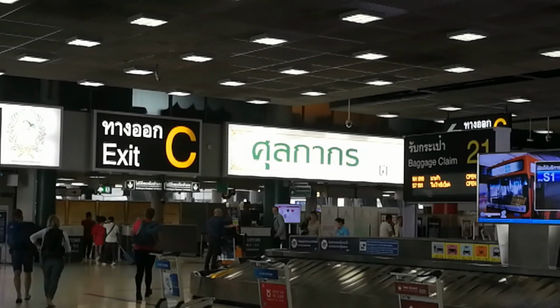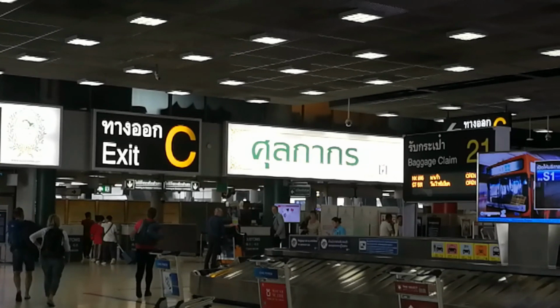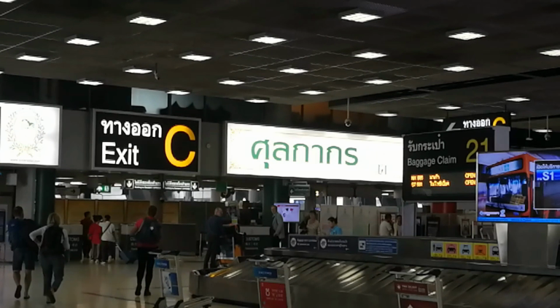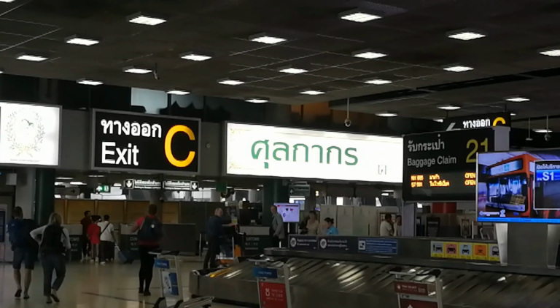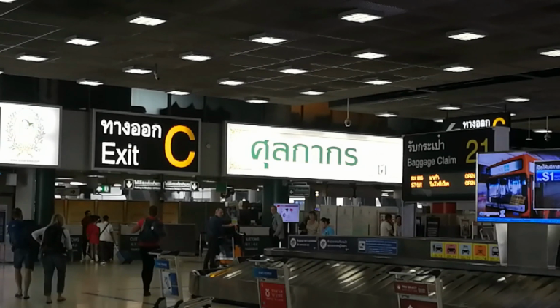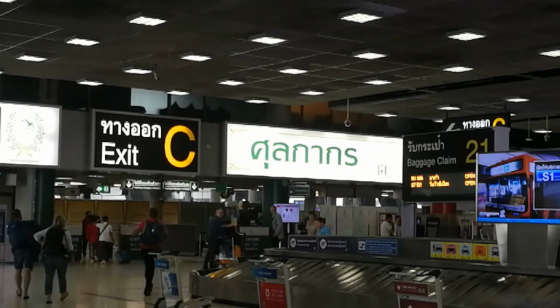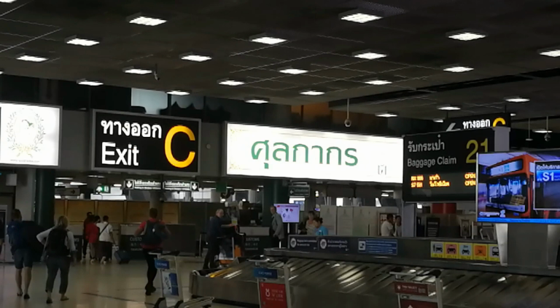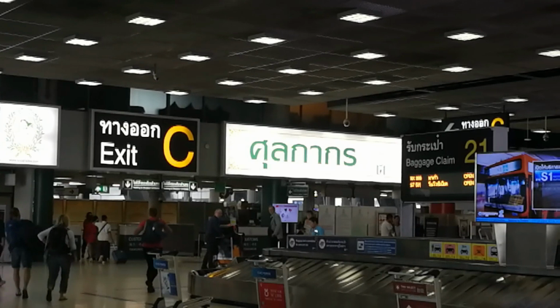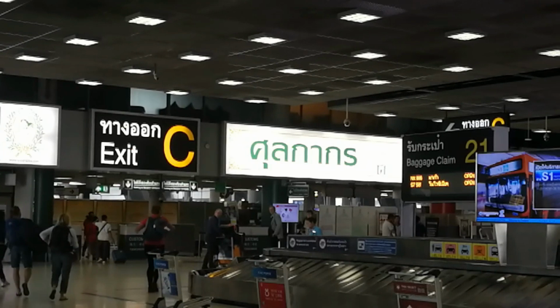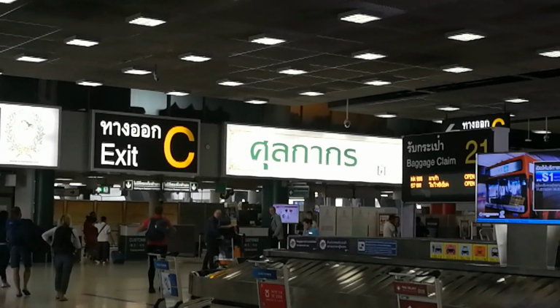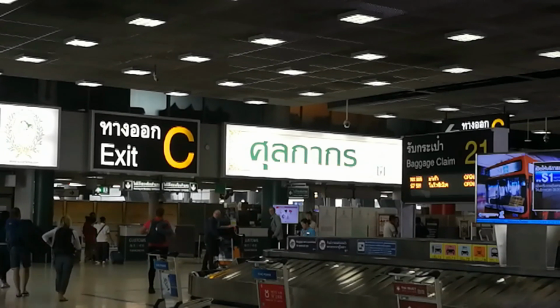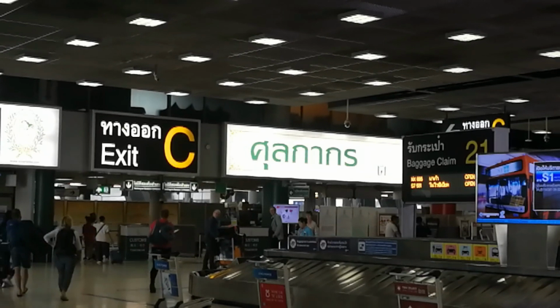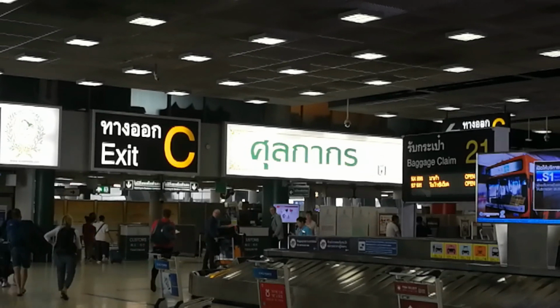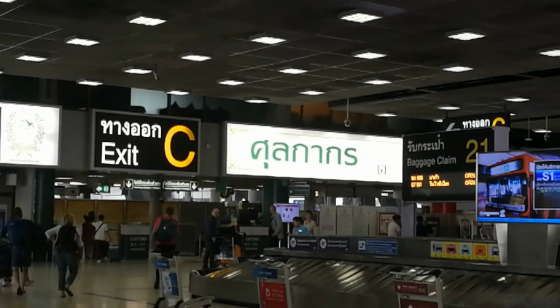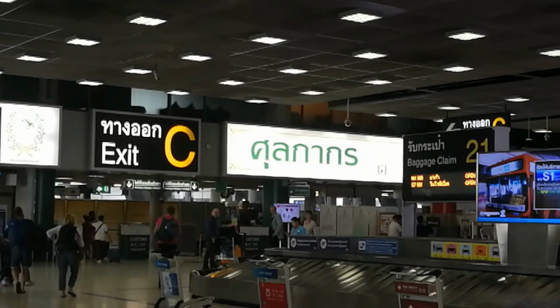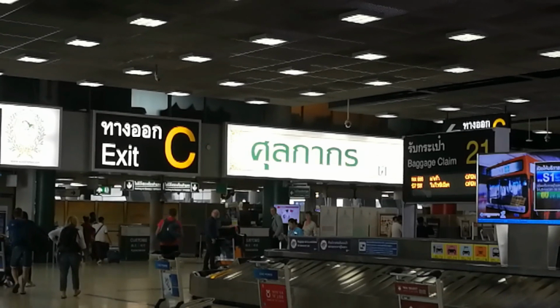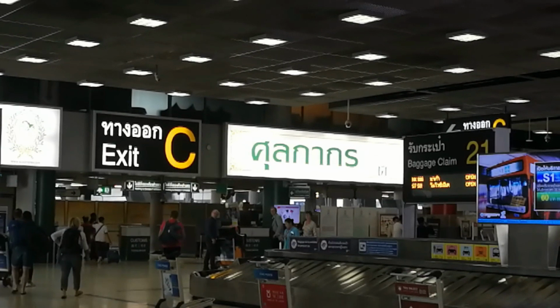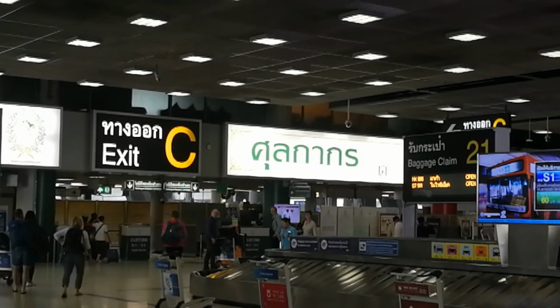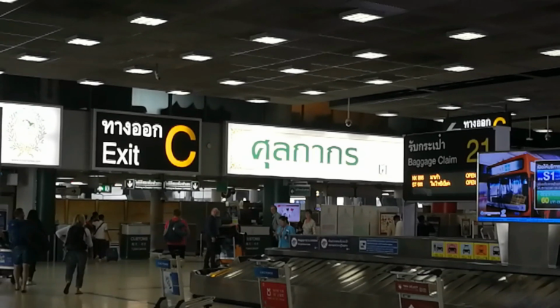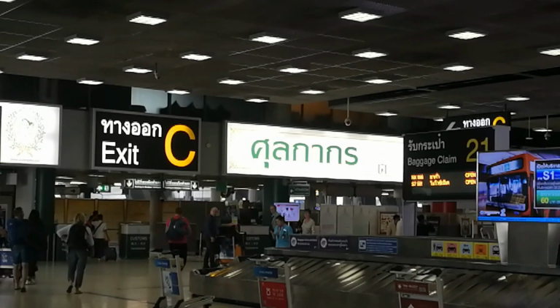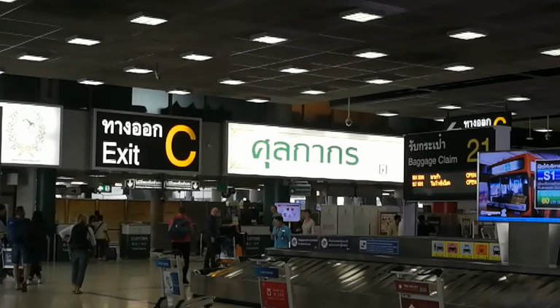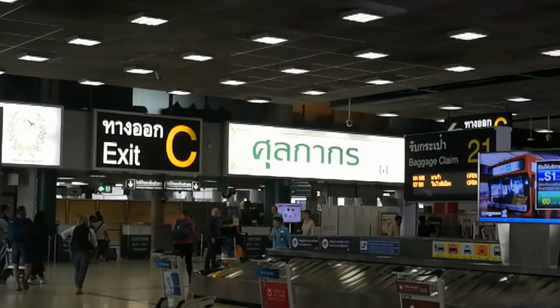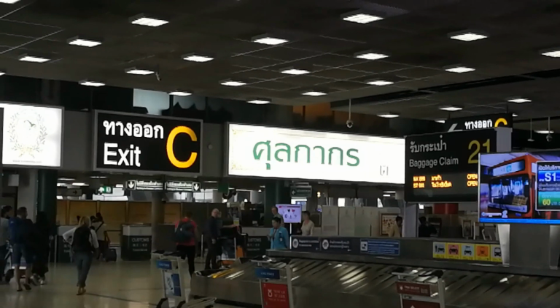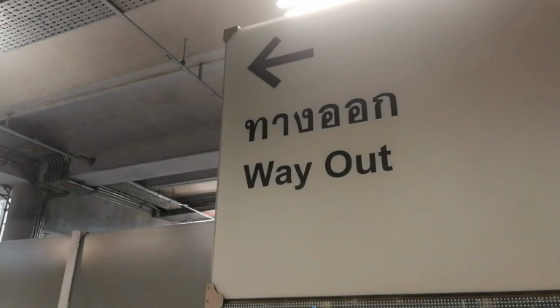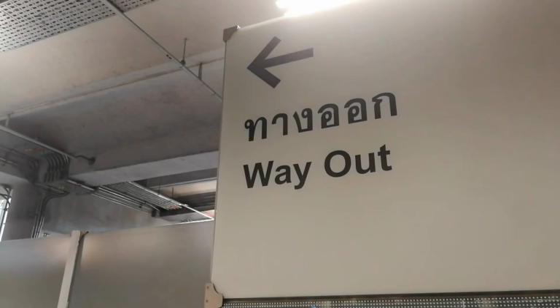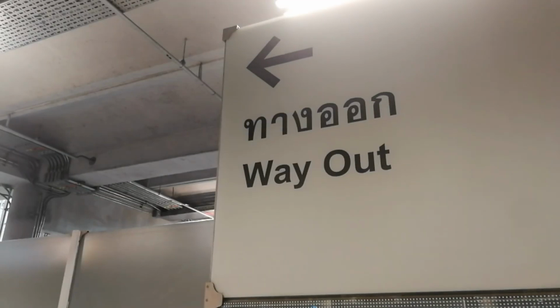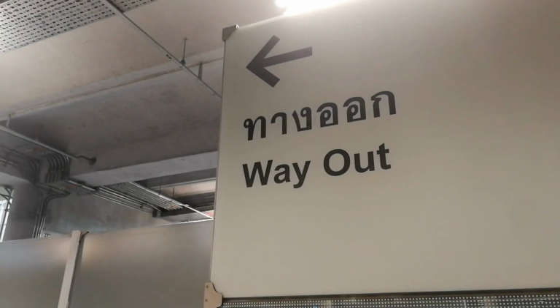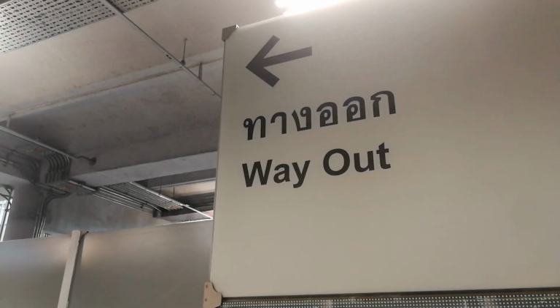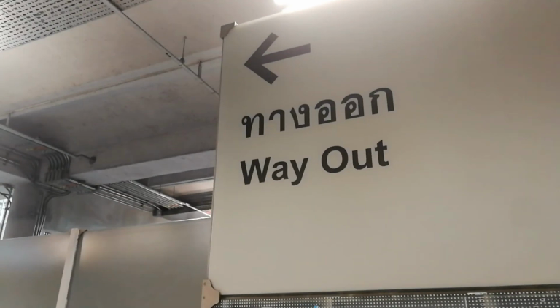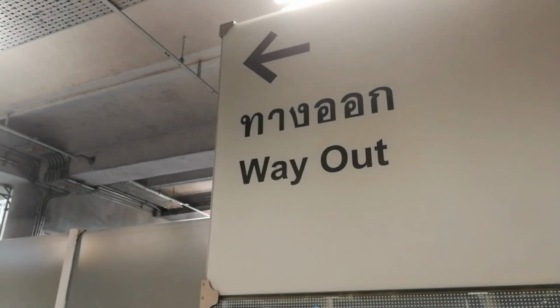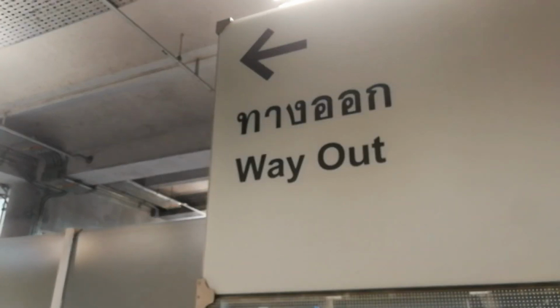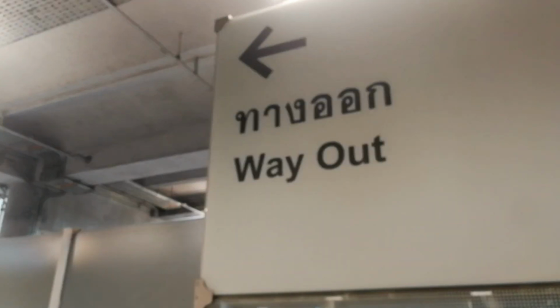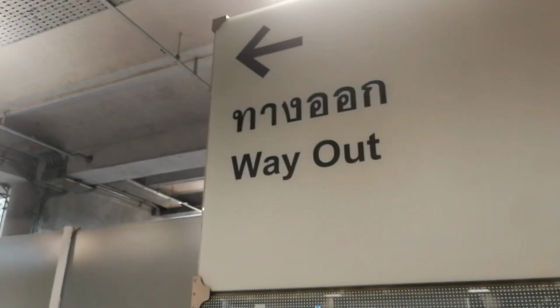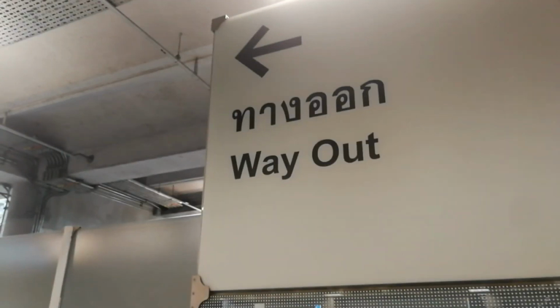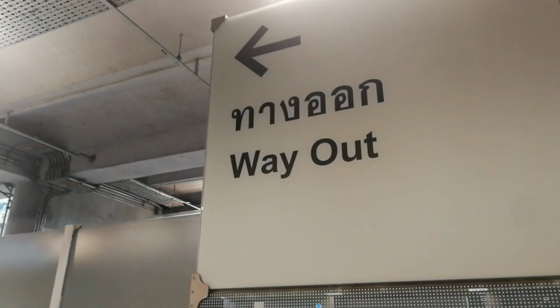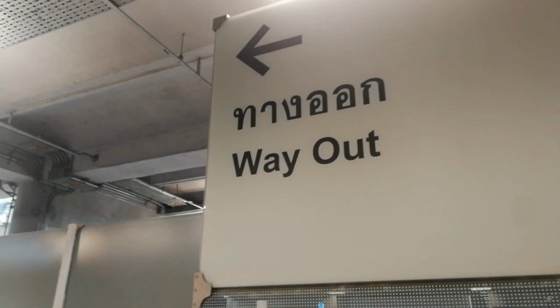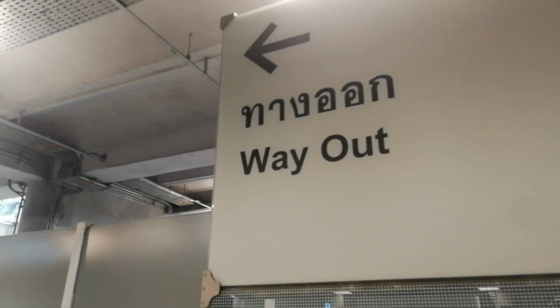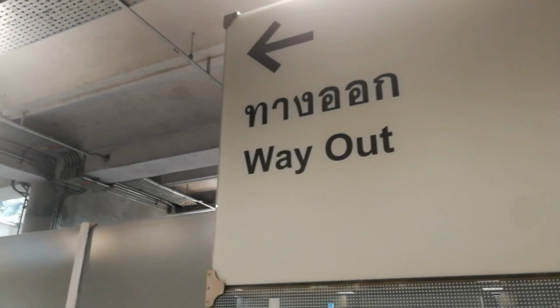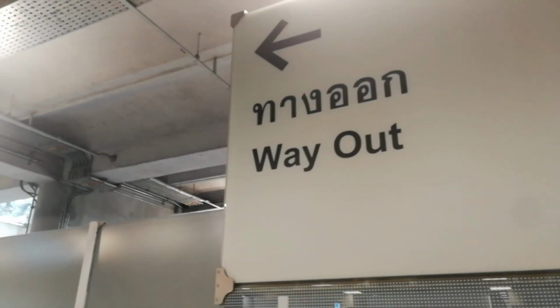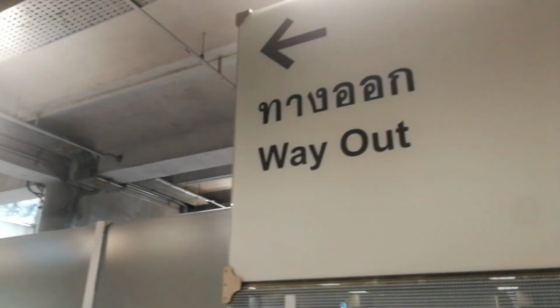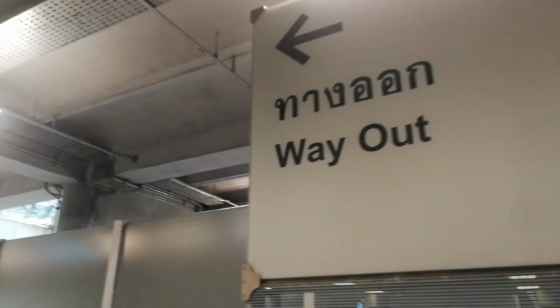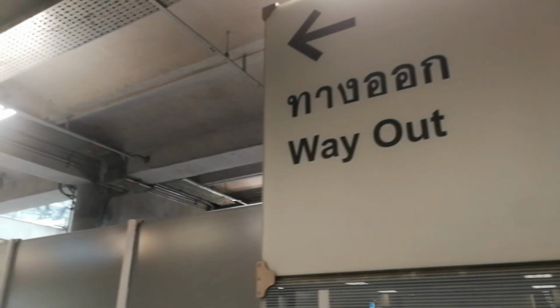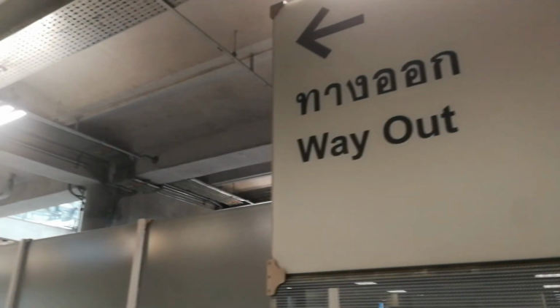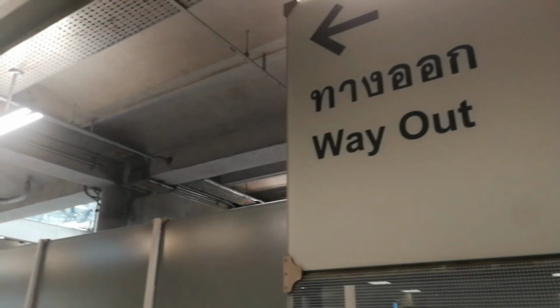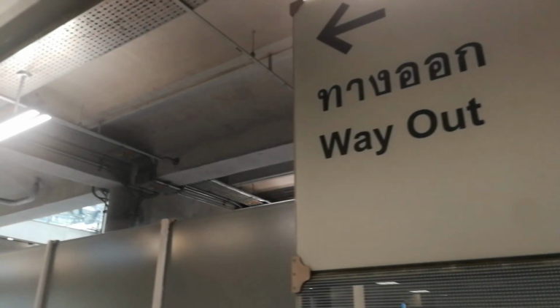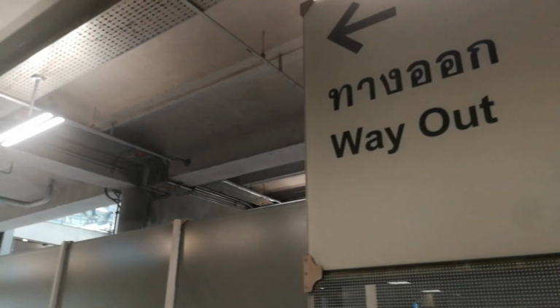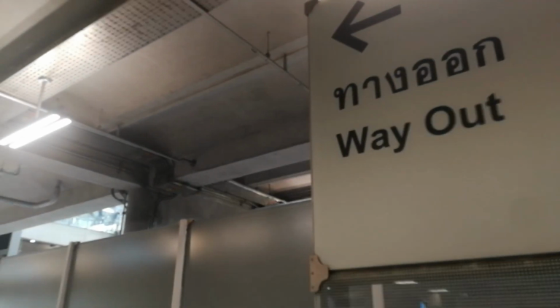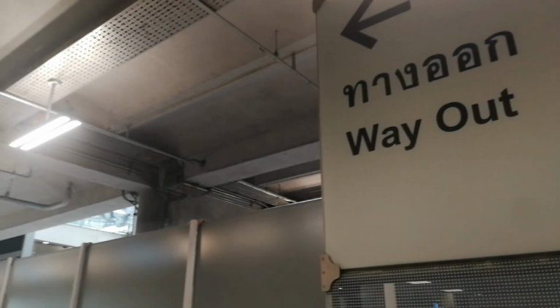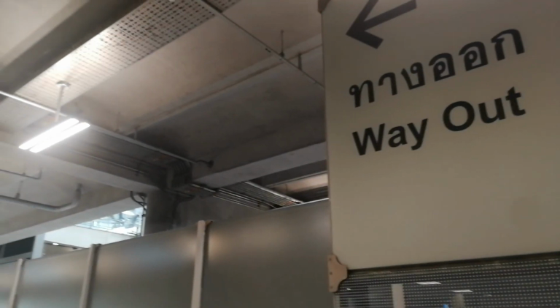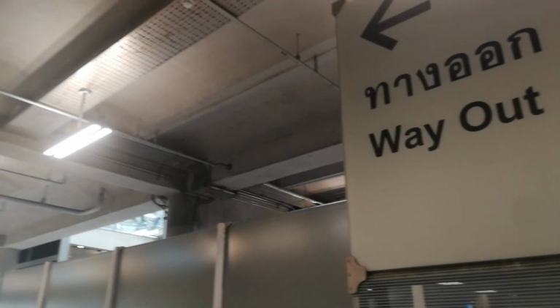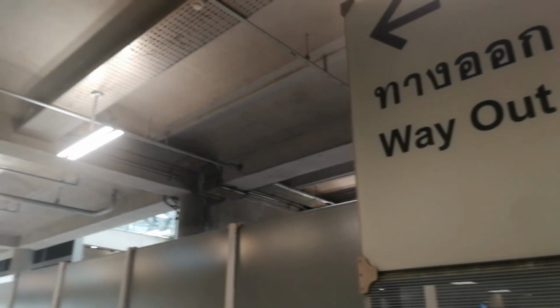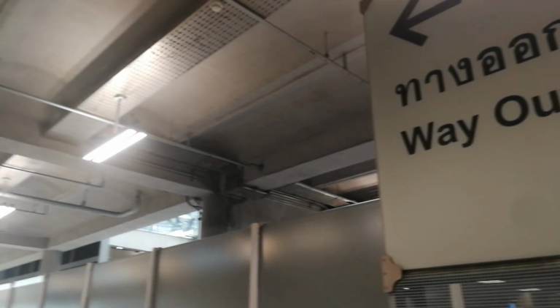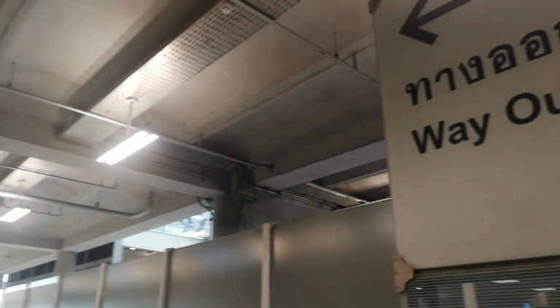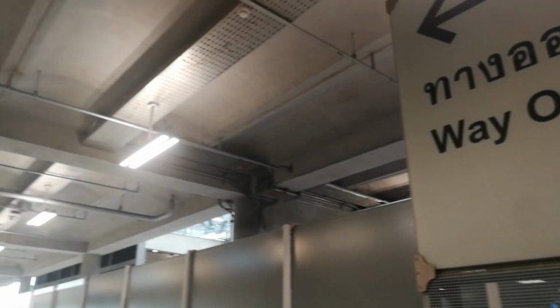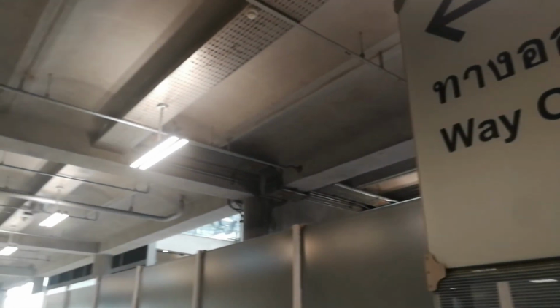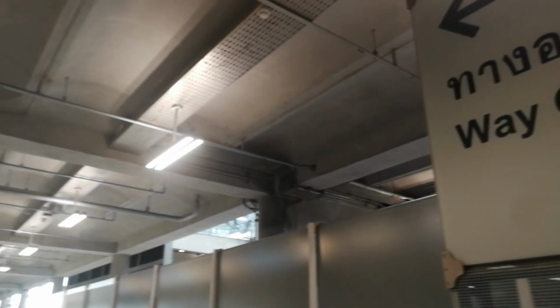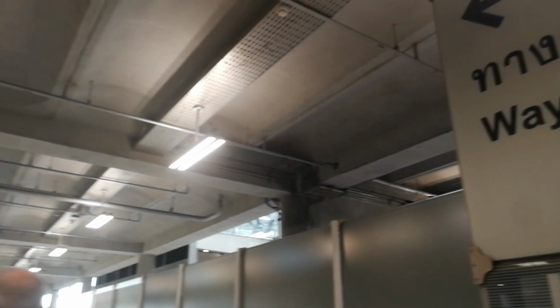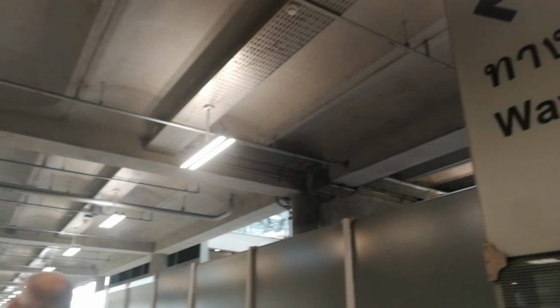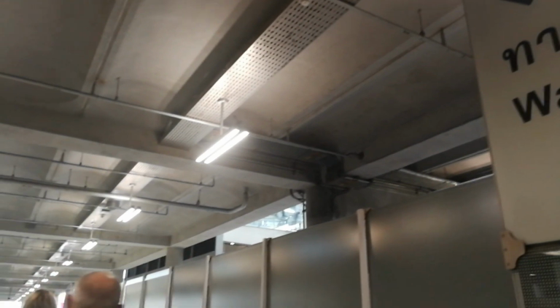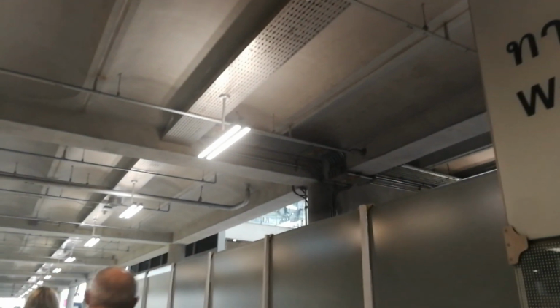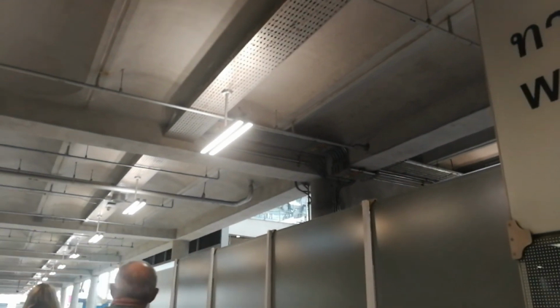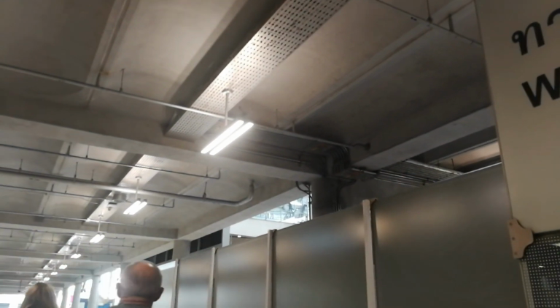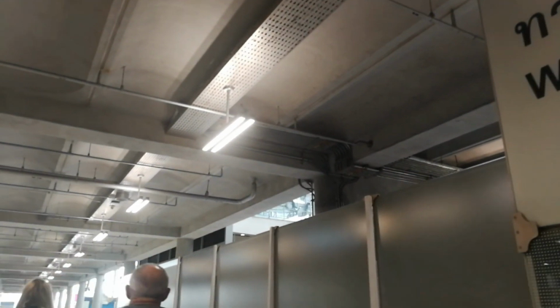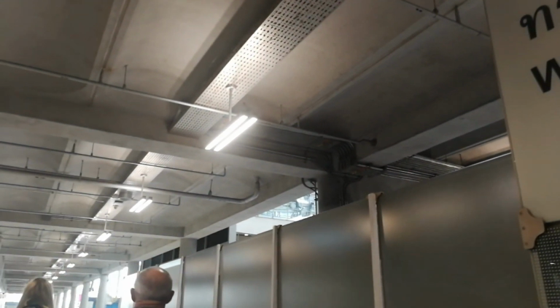After you collect your luggage, you have to pass through customs control, which is located next to the exit.